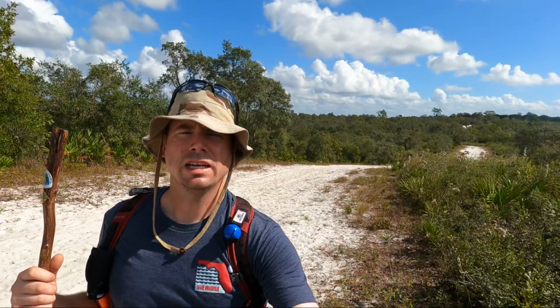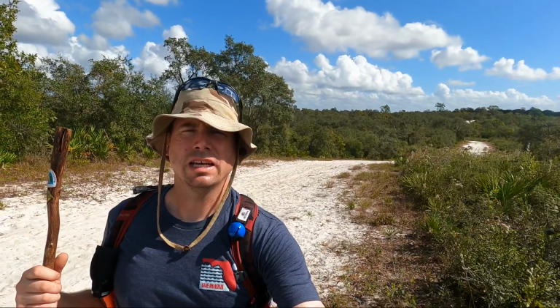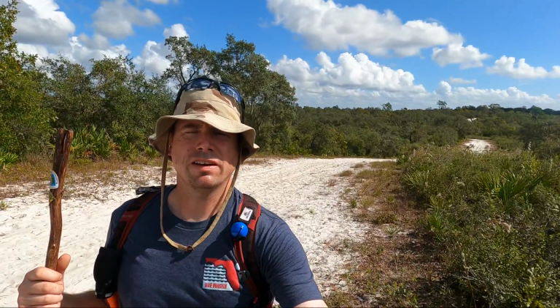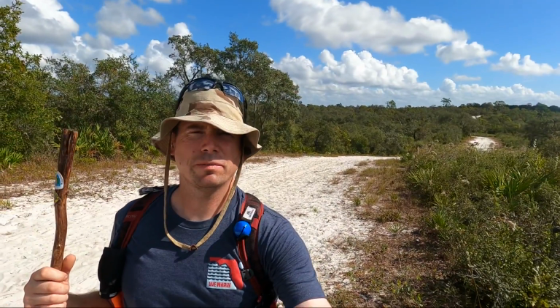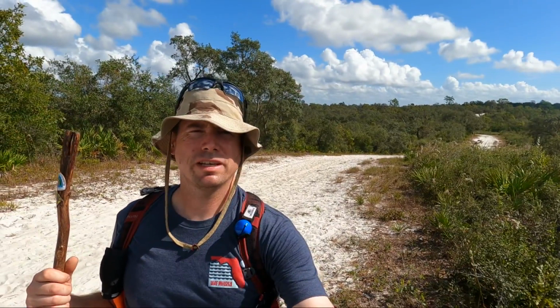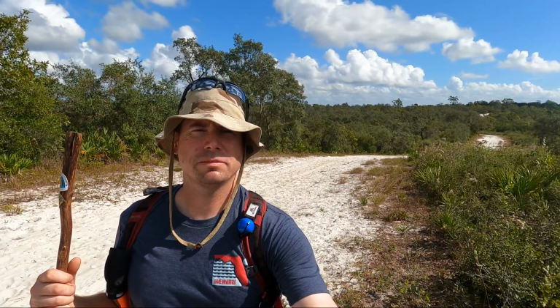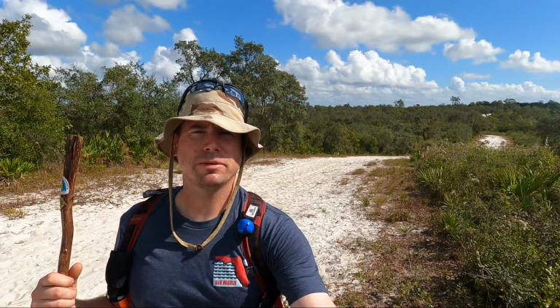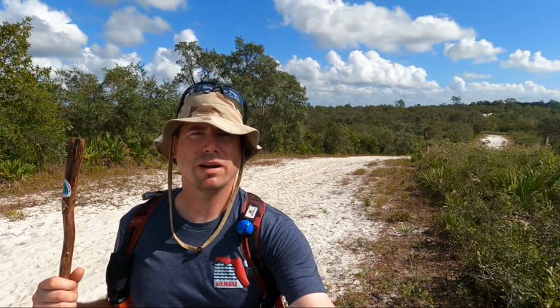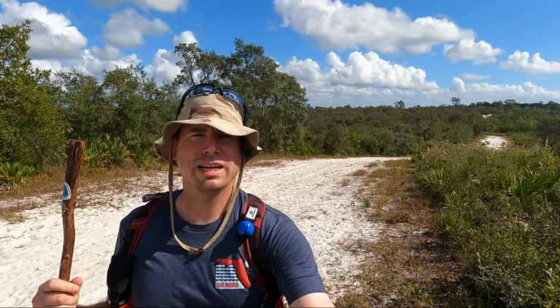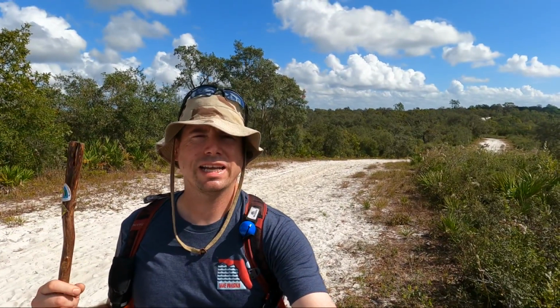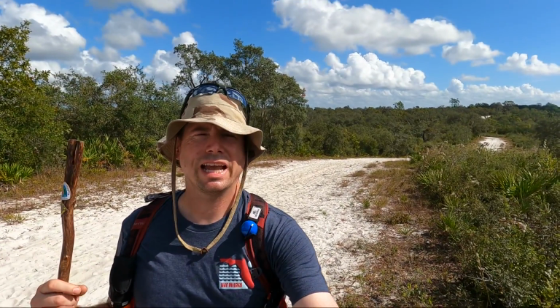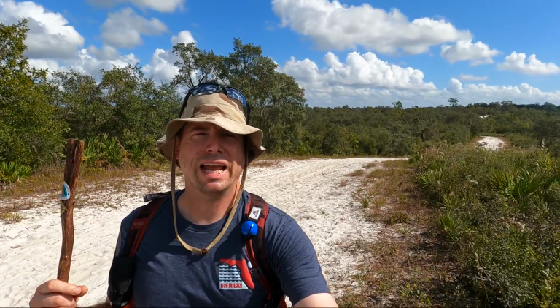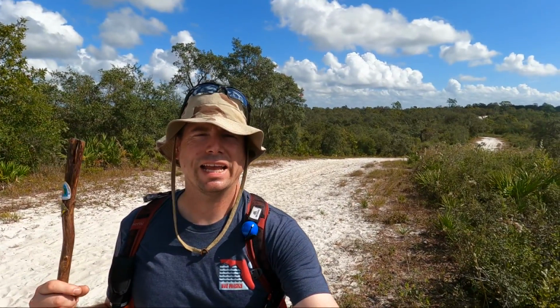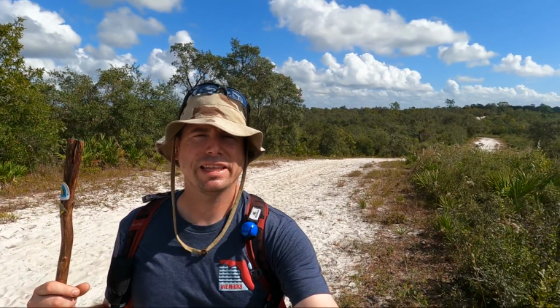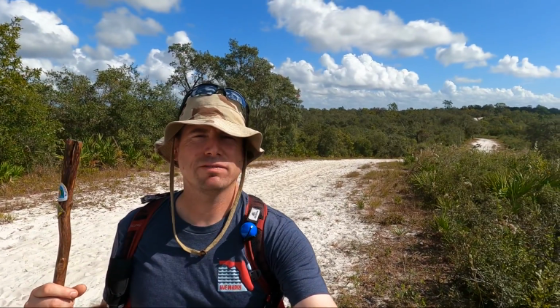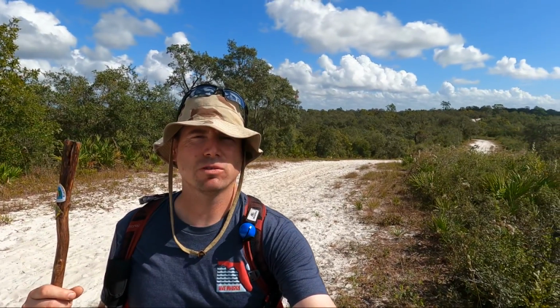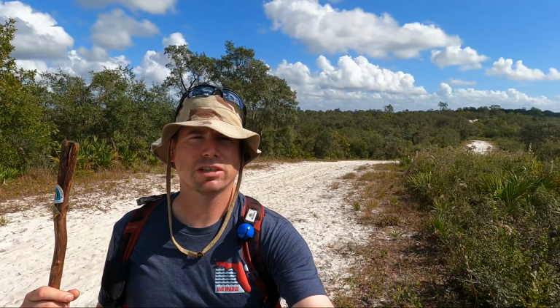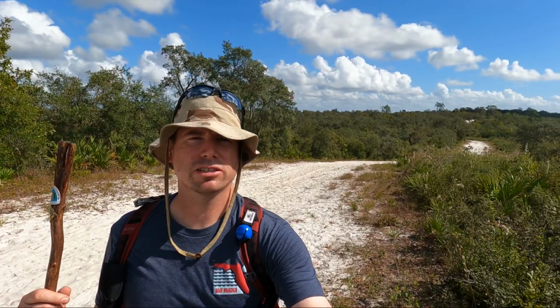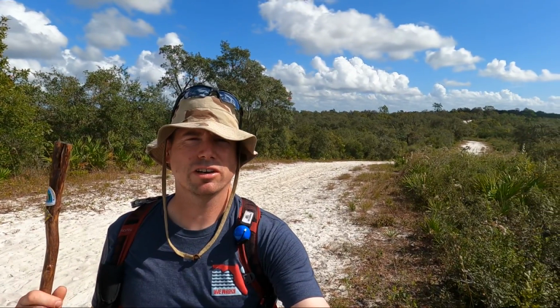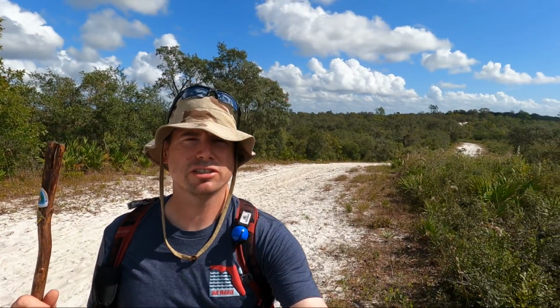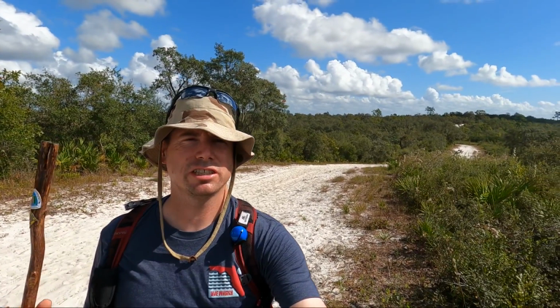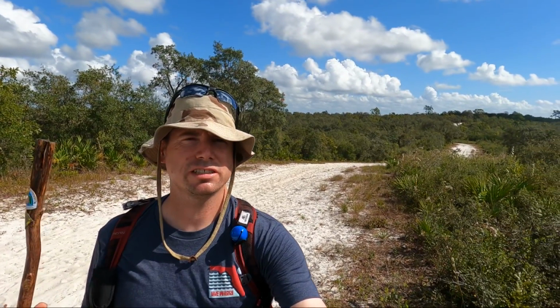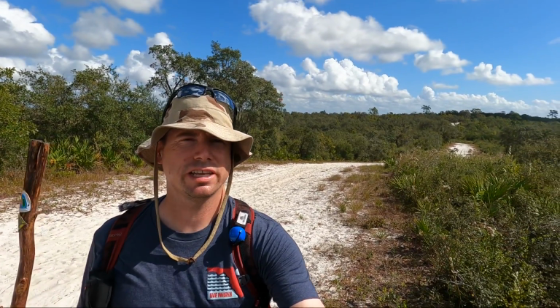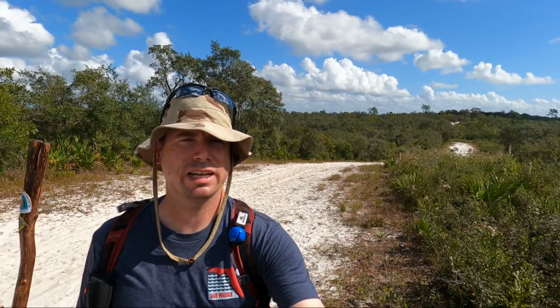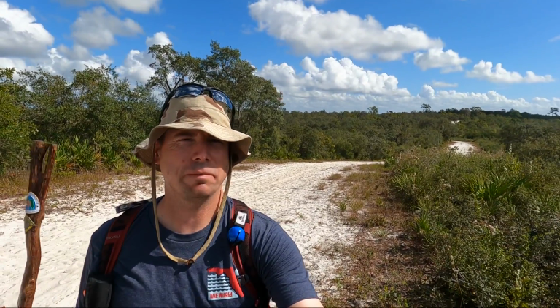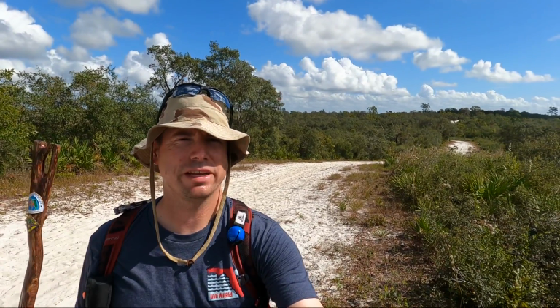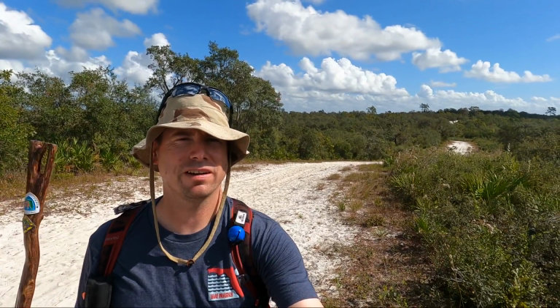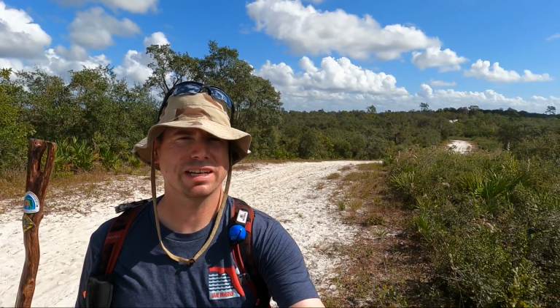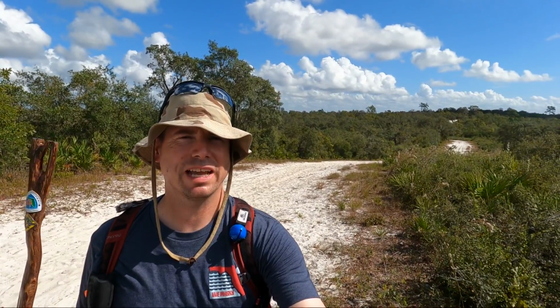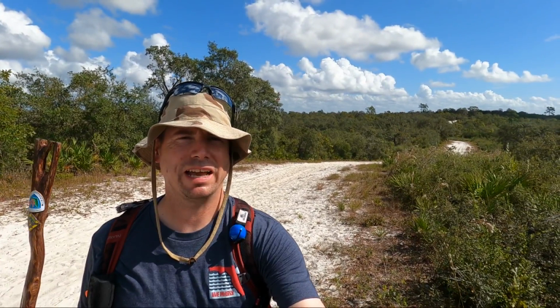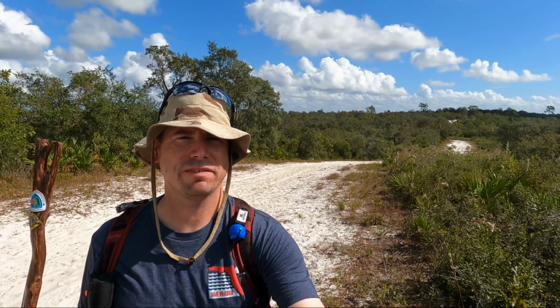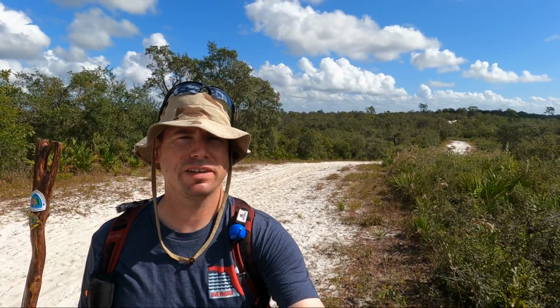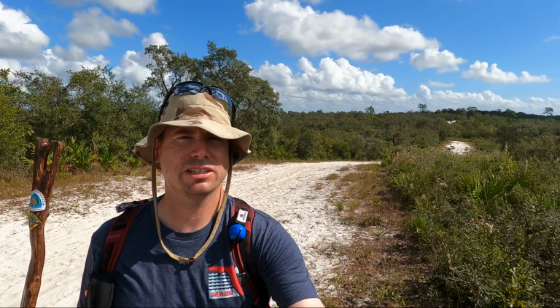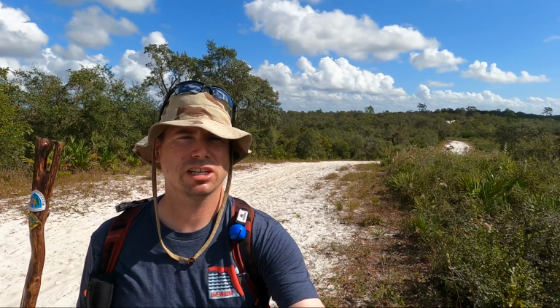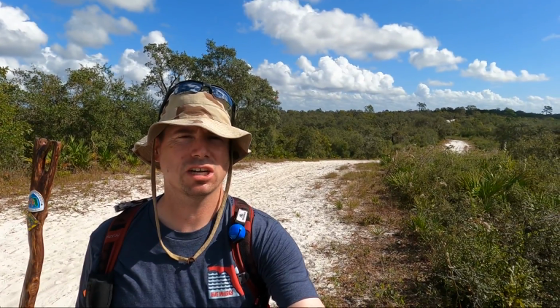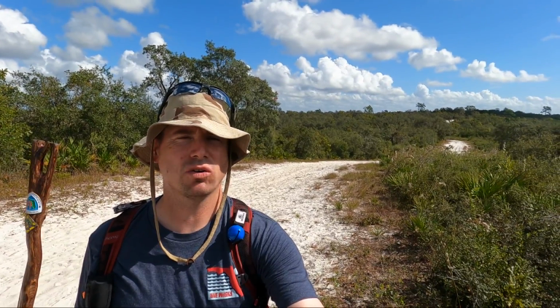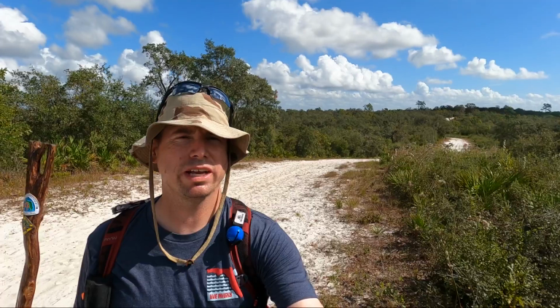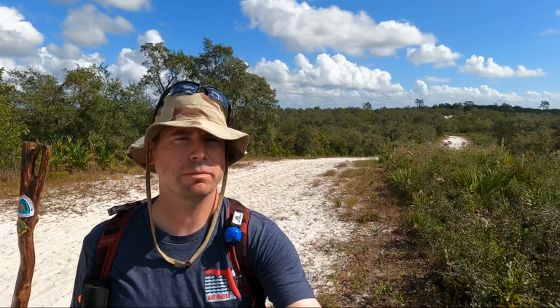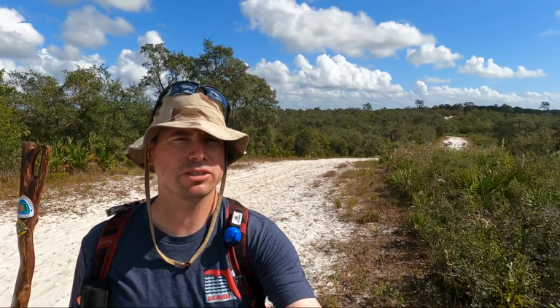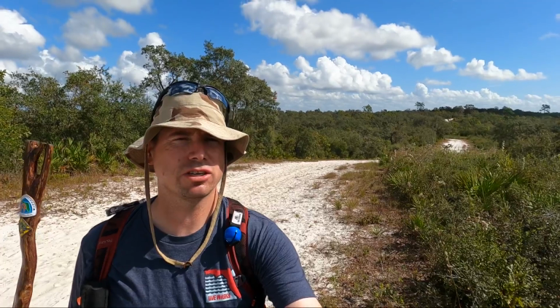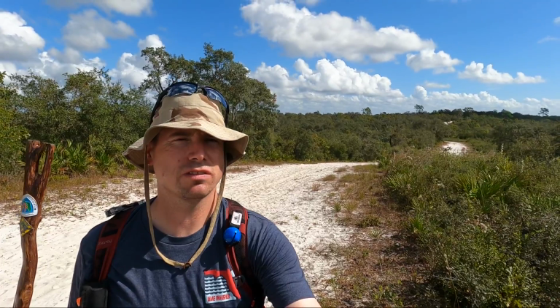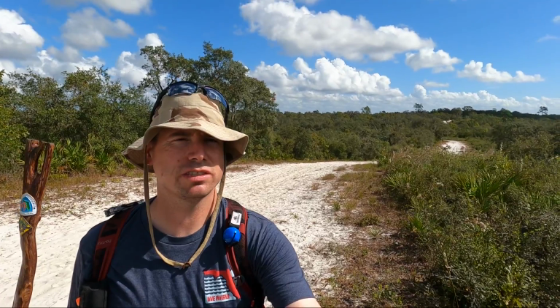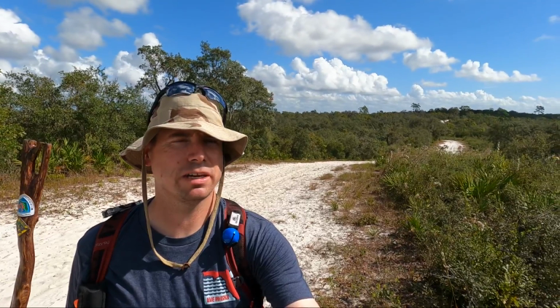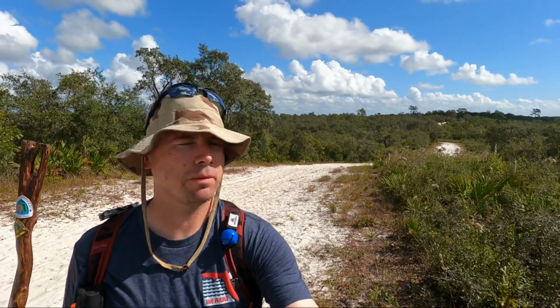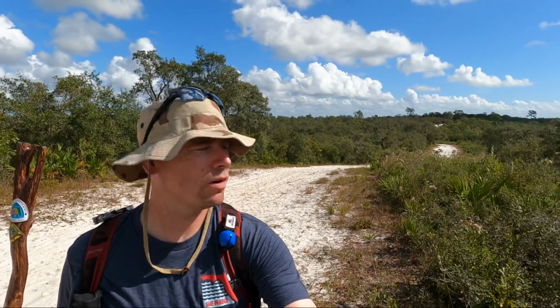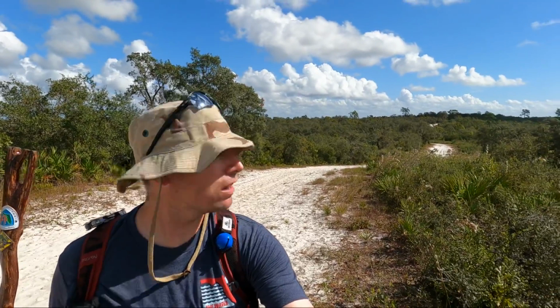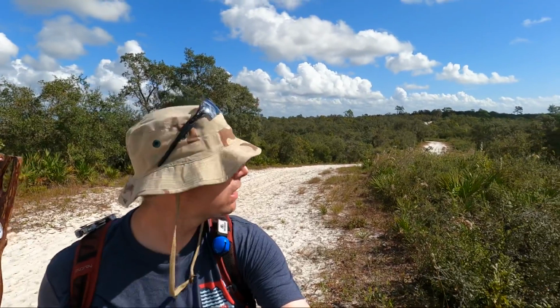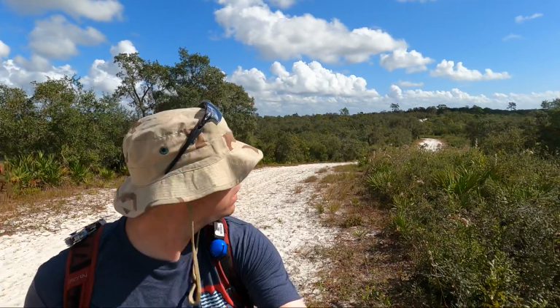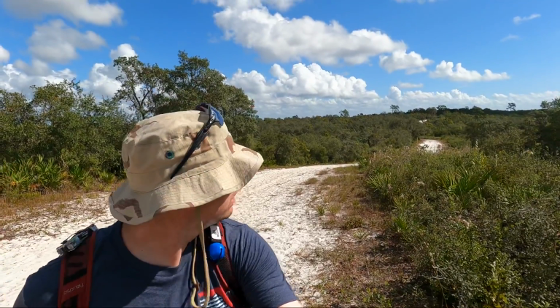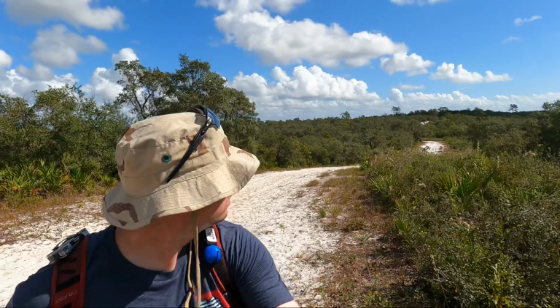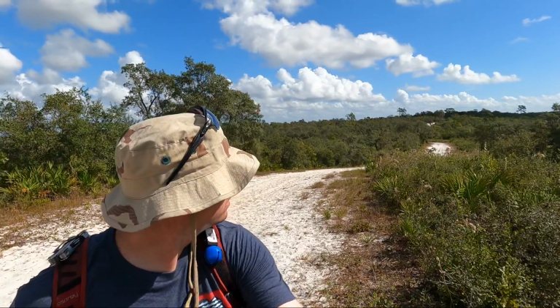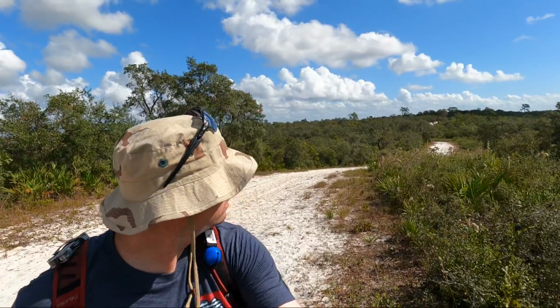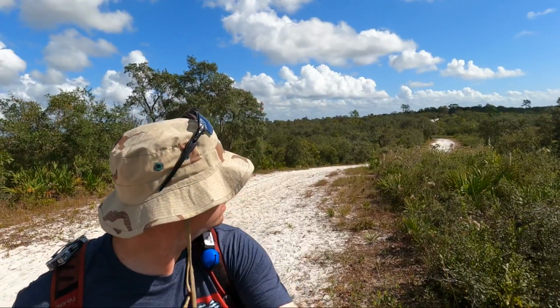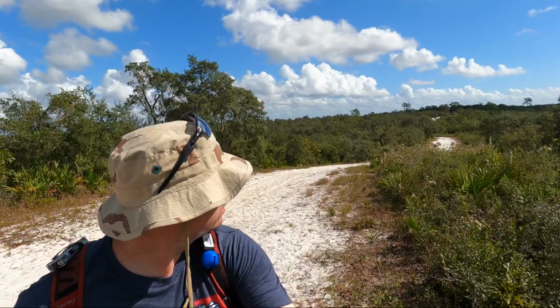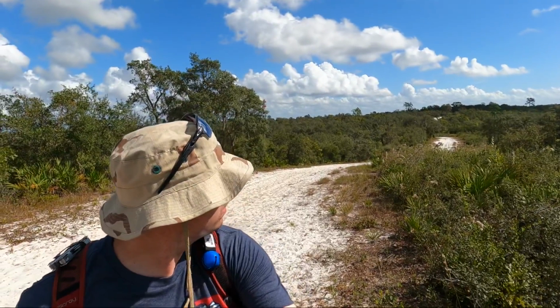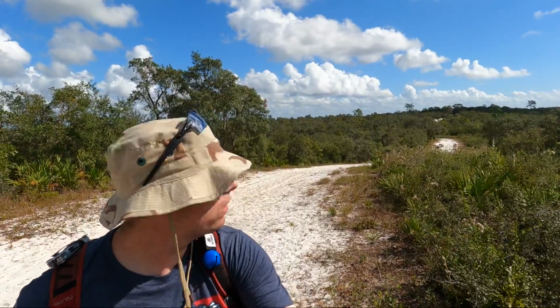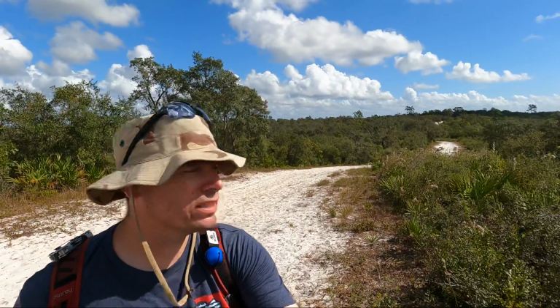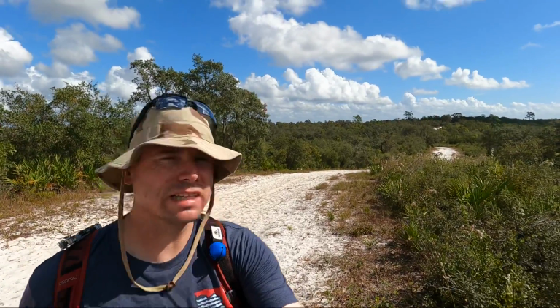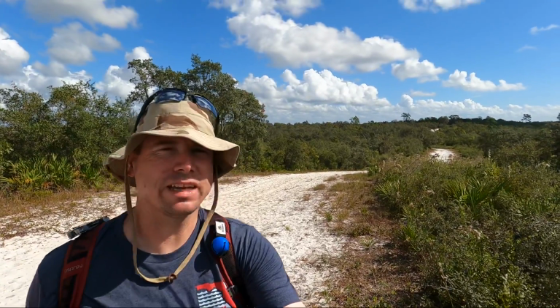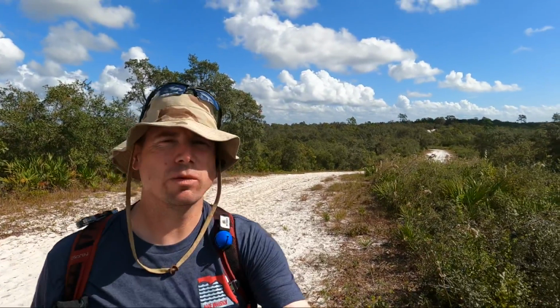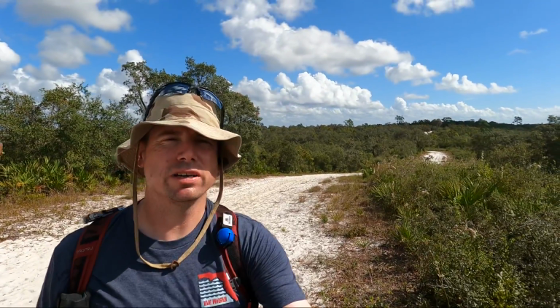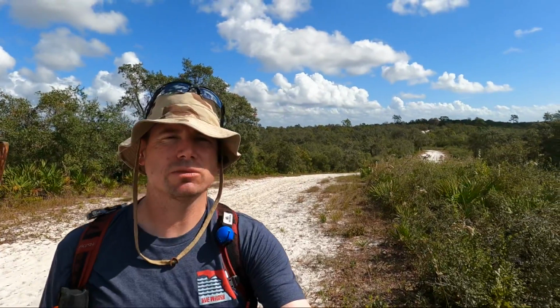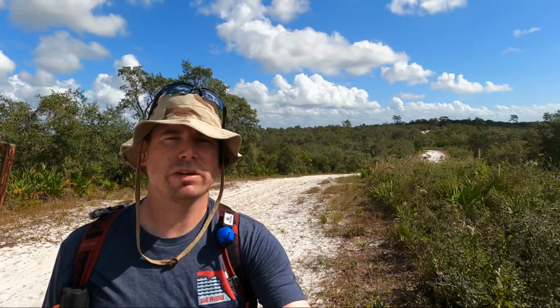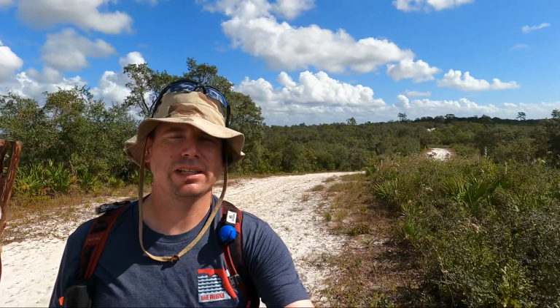Hey everybody, it's me Ryan, aka the Florida Excursionist, and I'm here at Catfish Creek Preserve State Park on the Lake Wales Ridge.